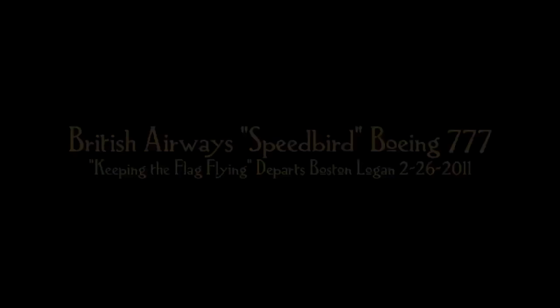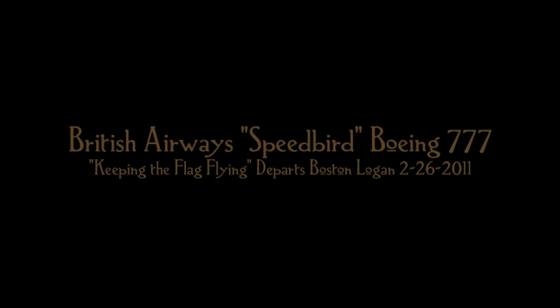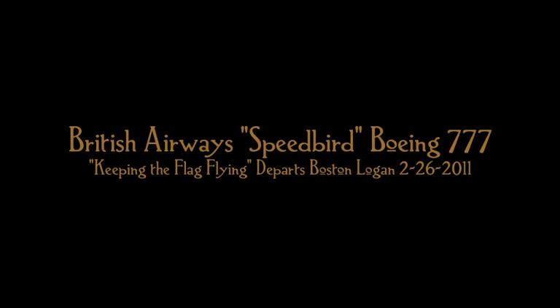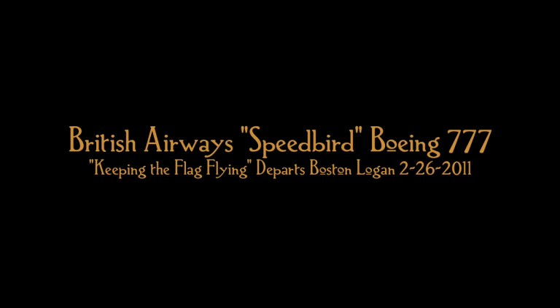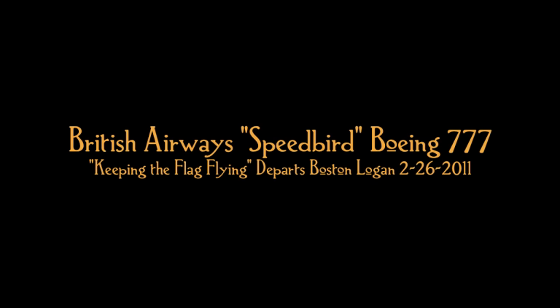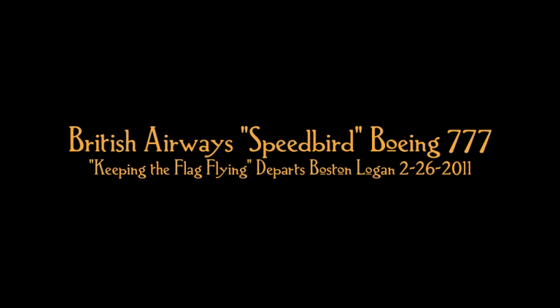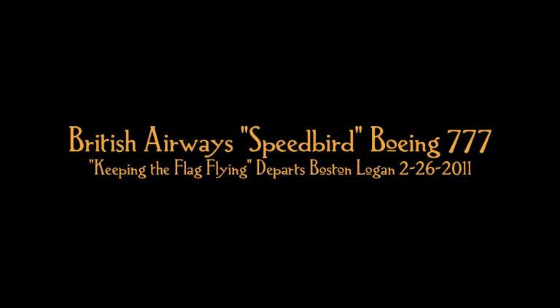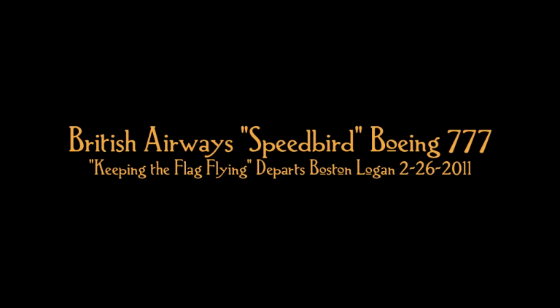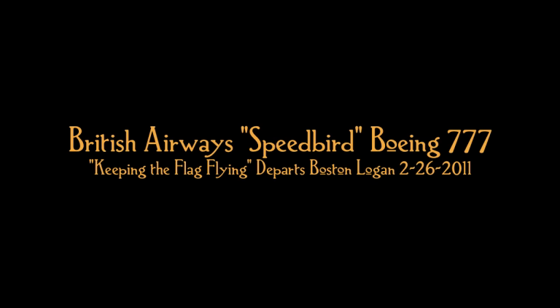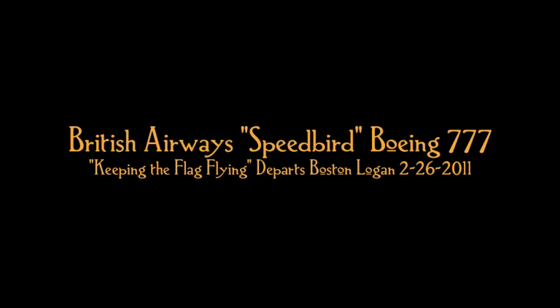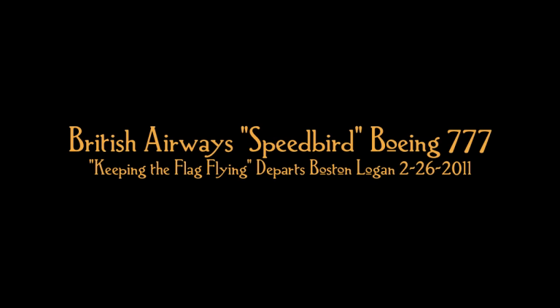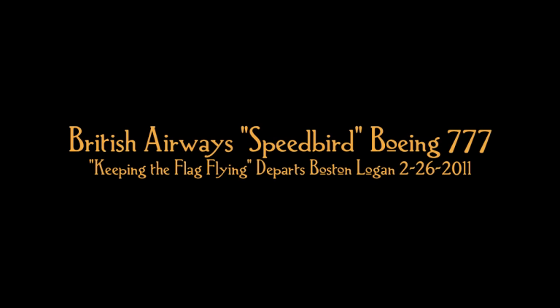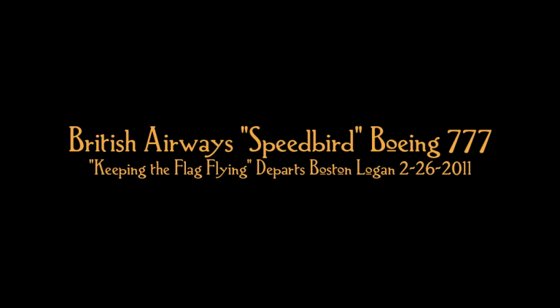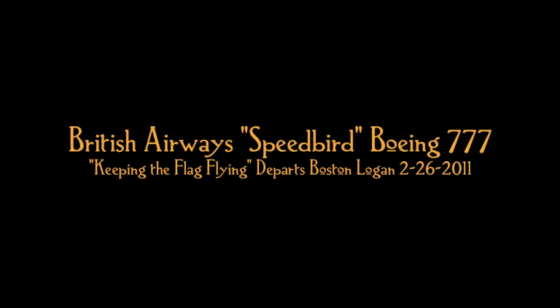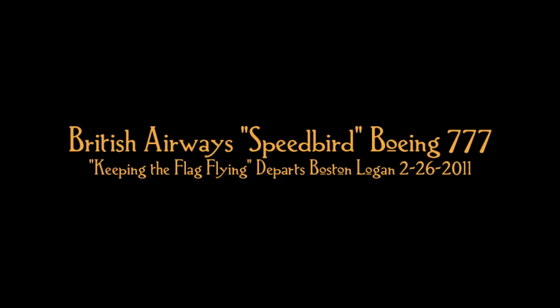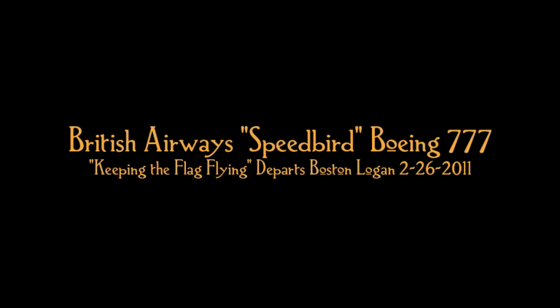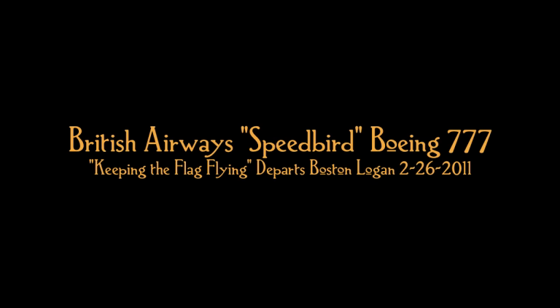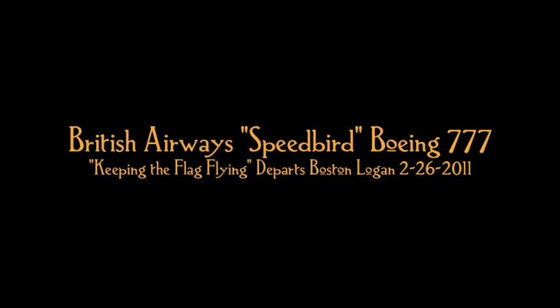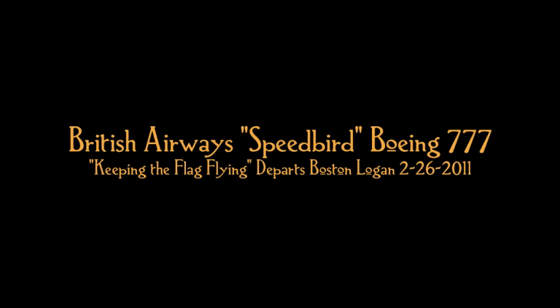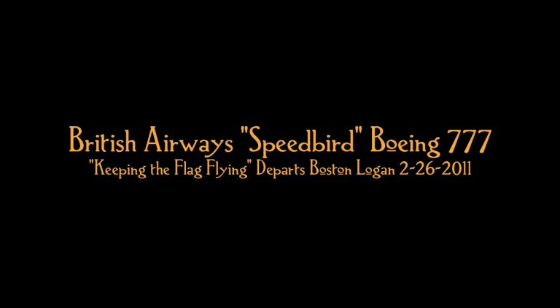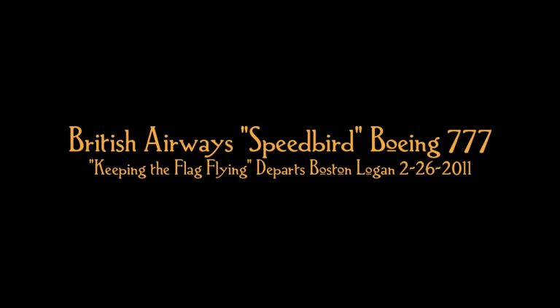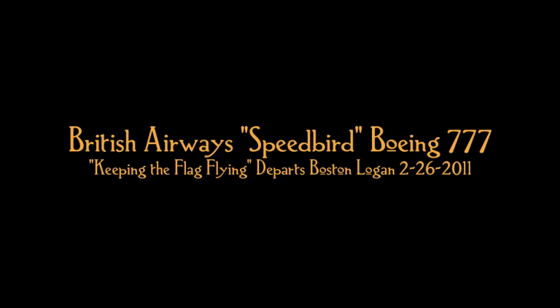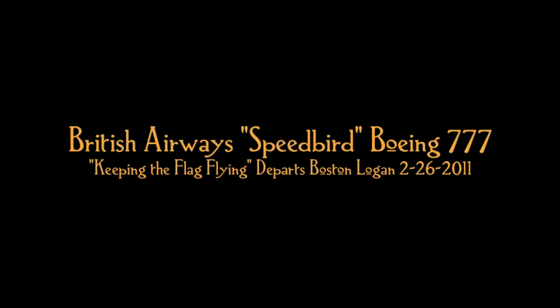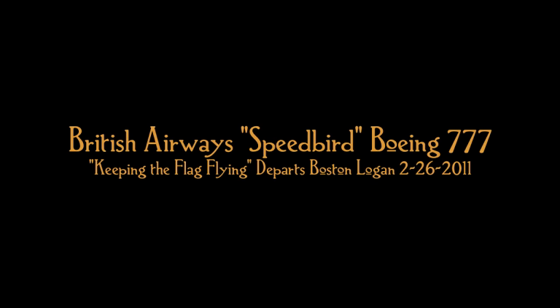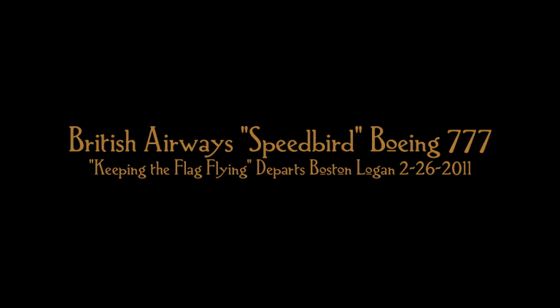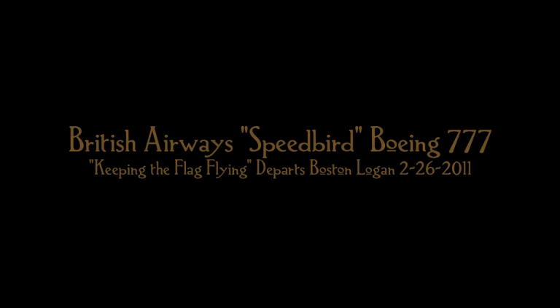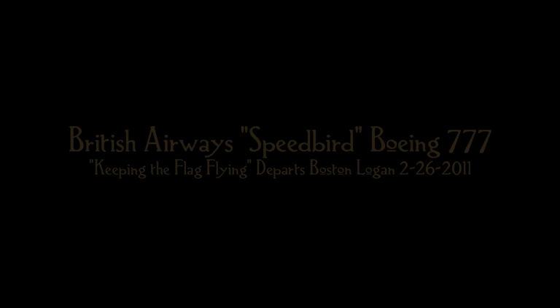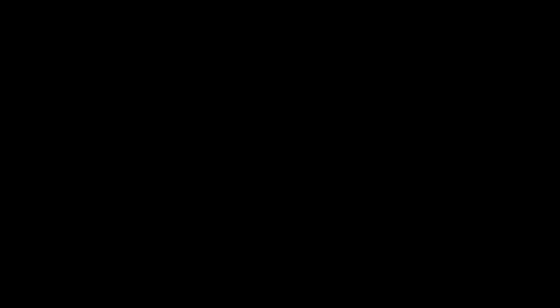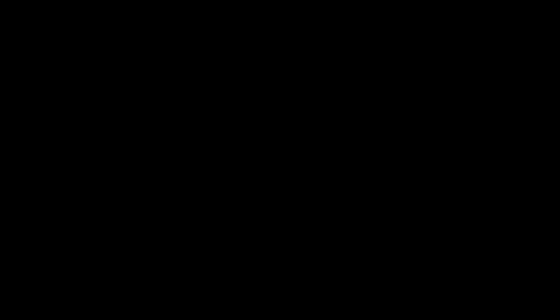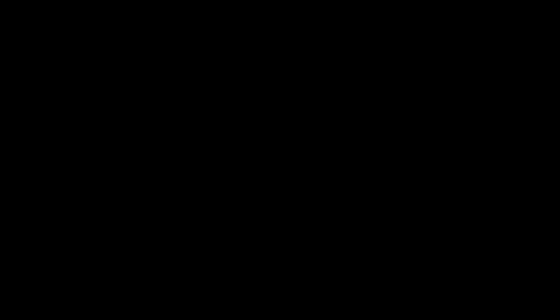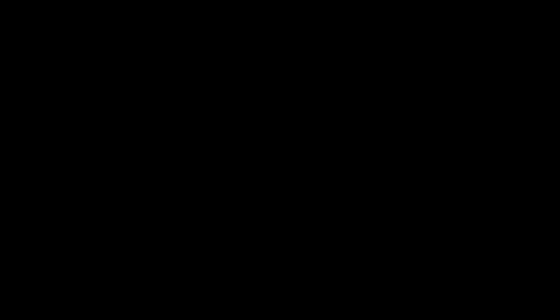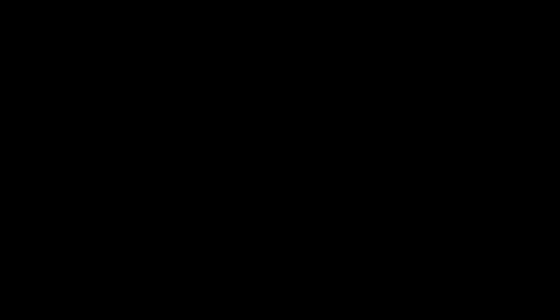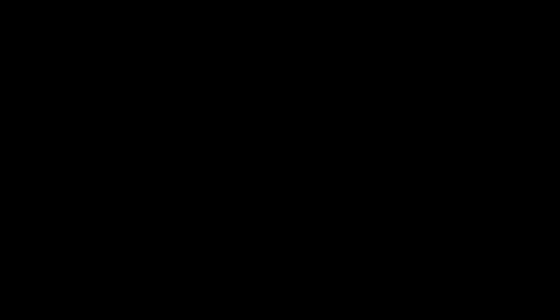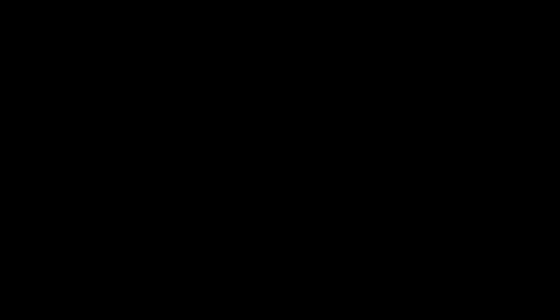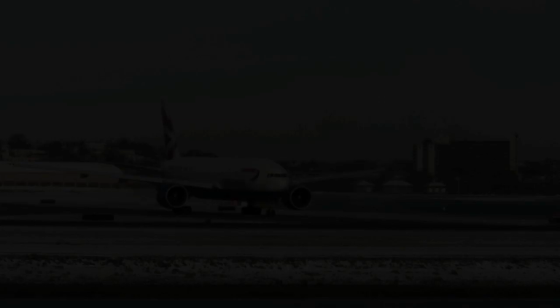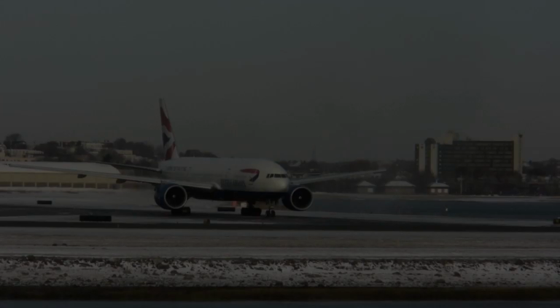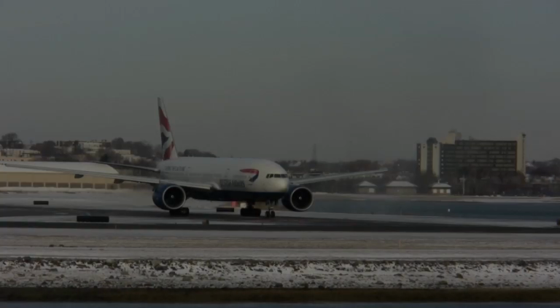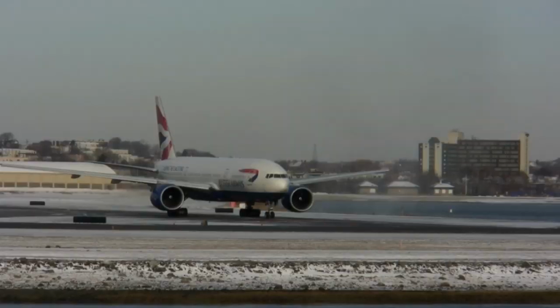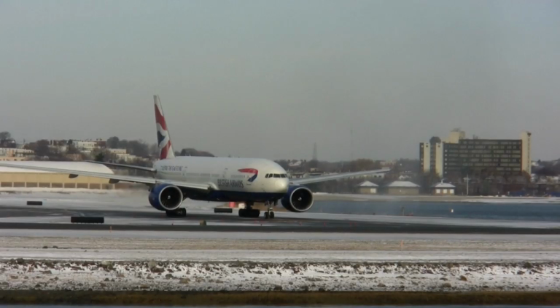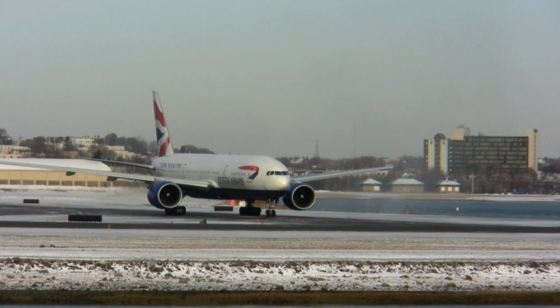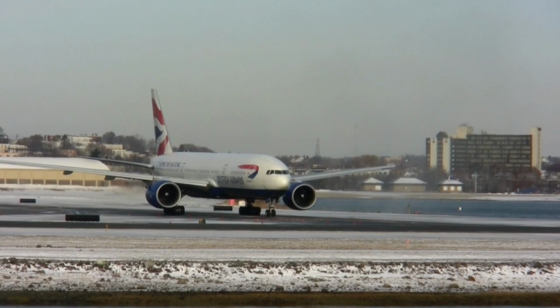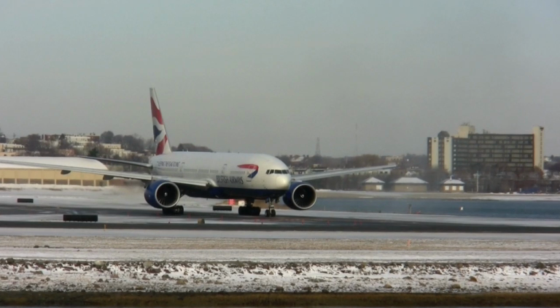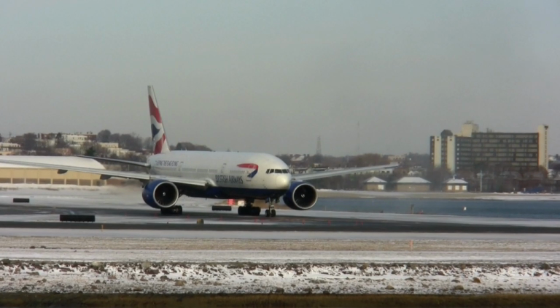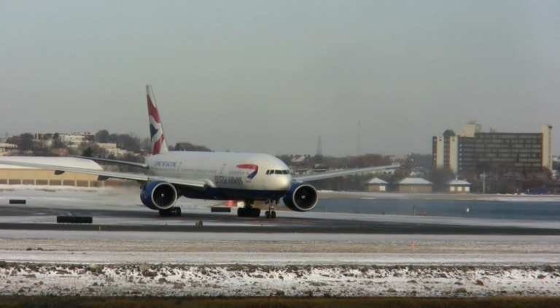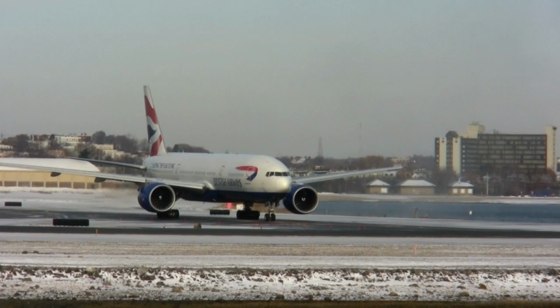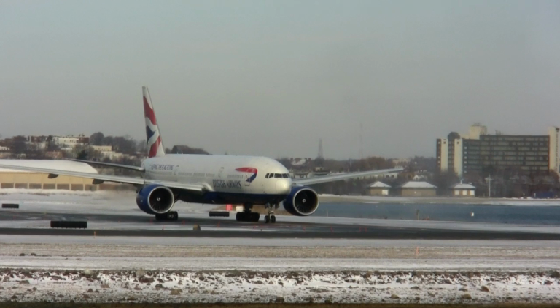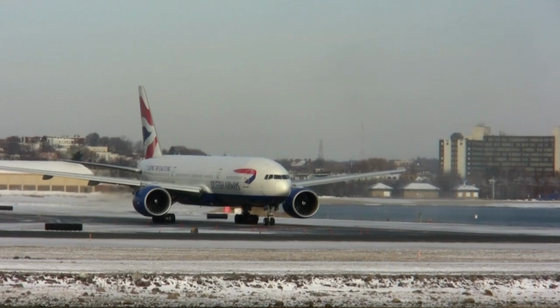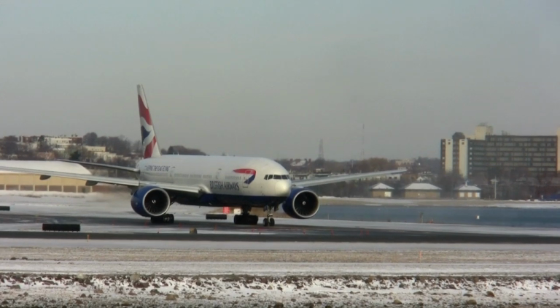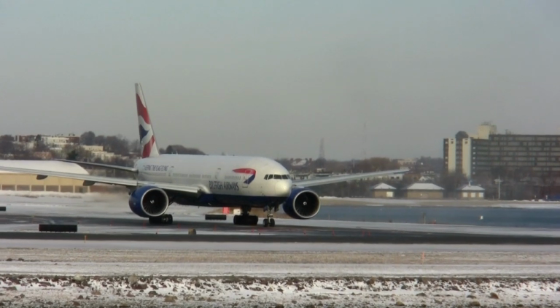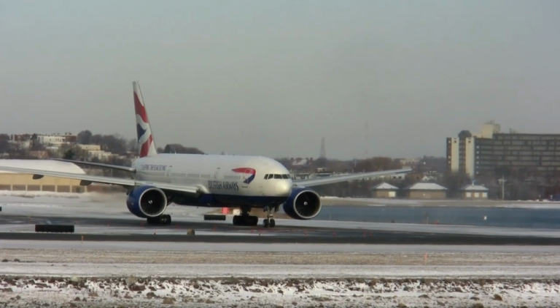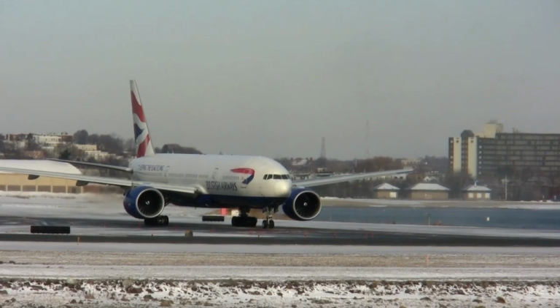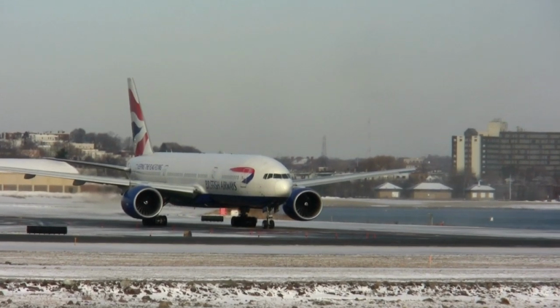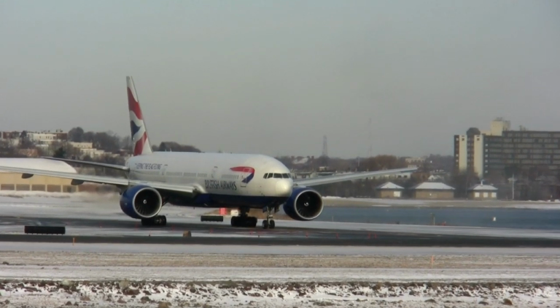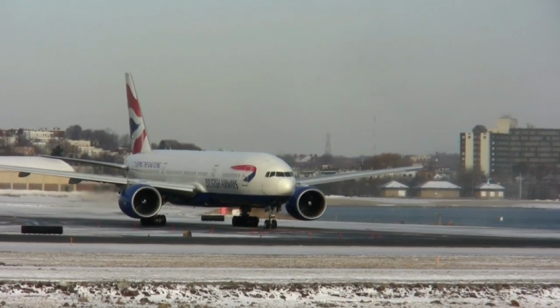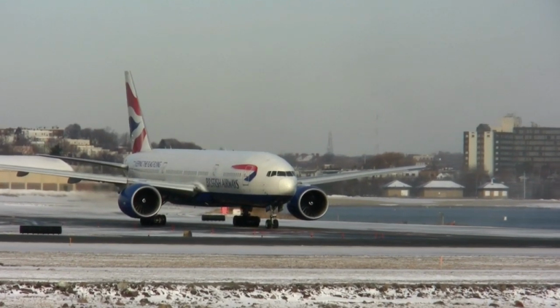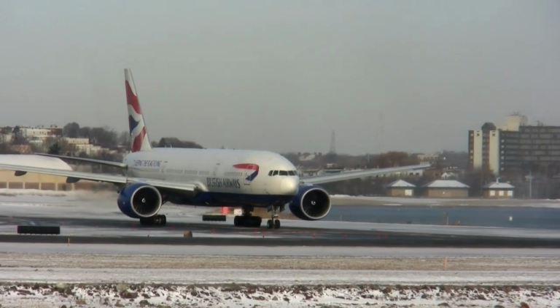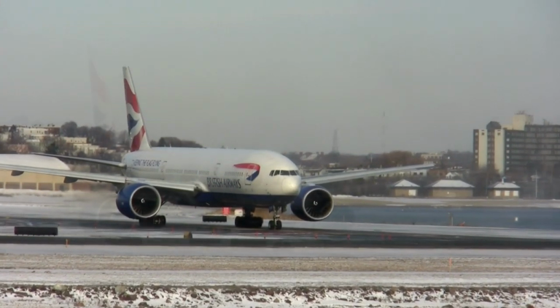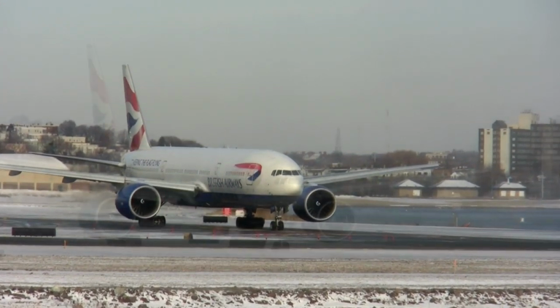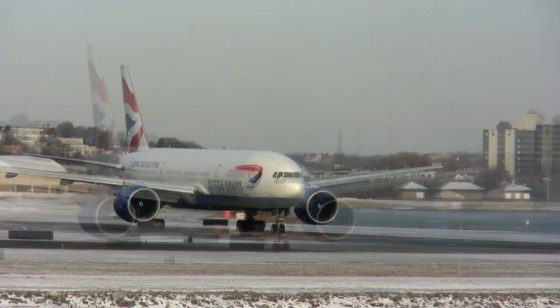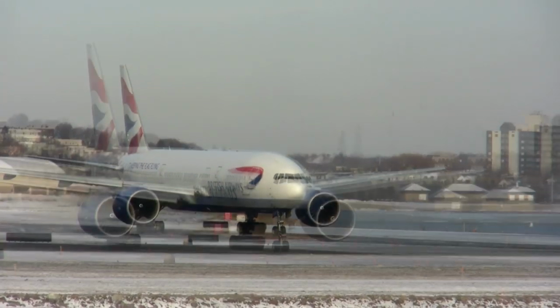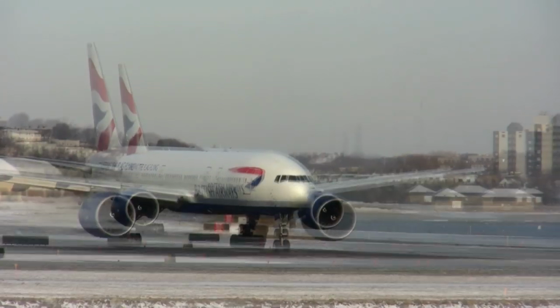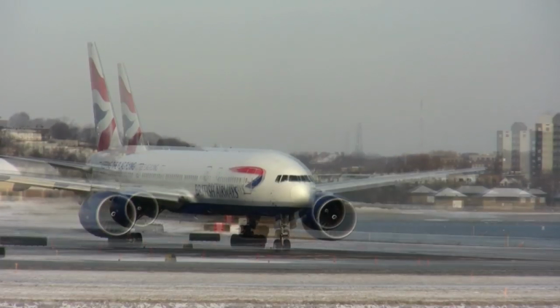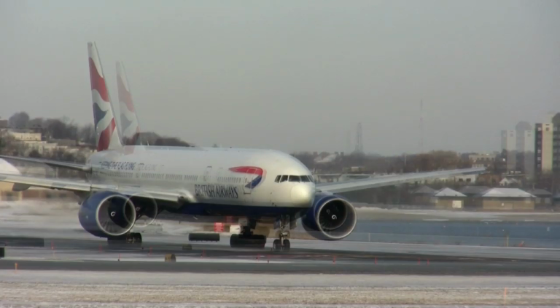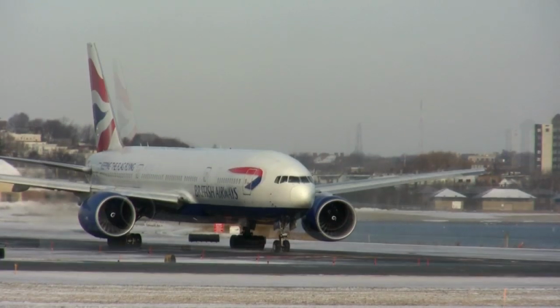Navy Boston Tower, good morning, runway 228, line up and wait. Good morning, line up and wait, runway 228, speed 3rd, 238.